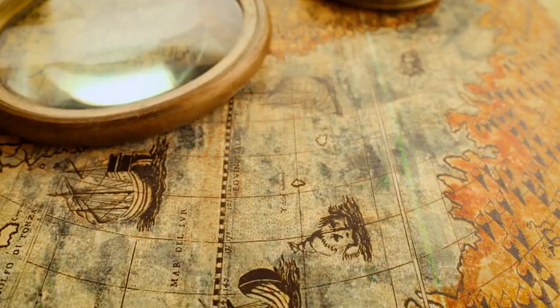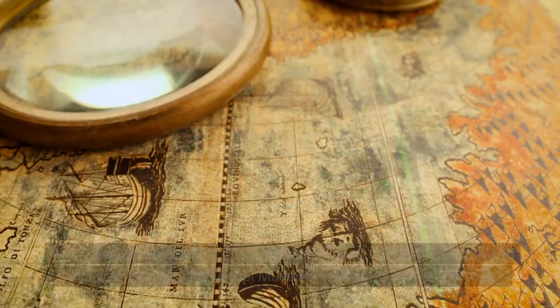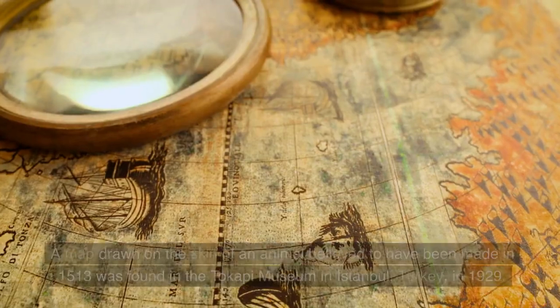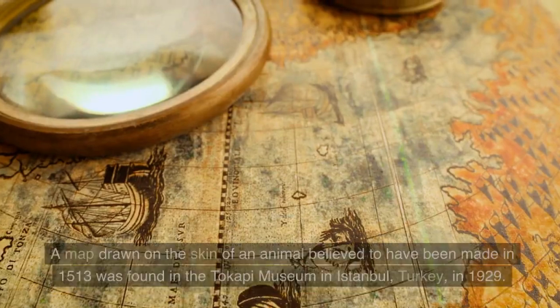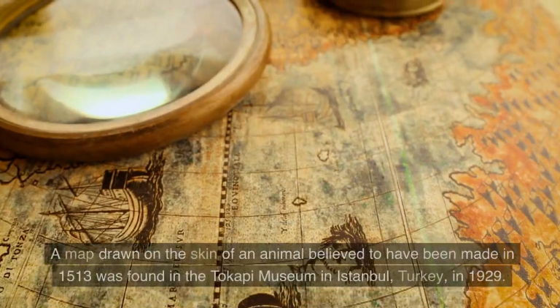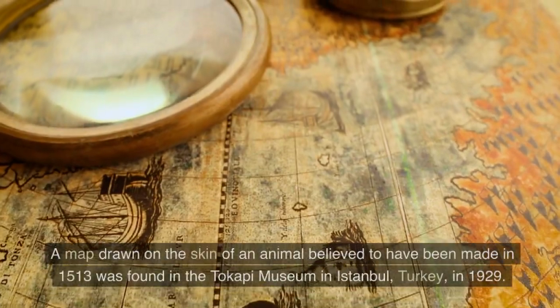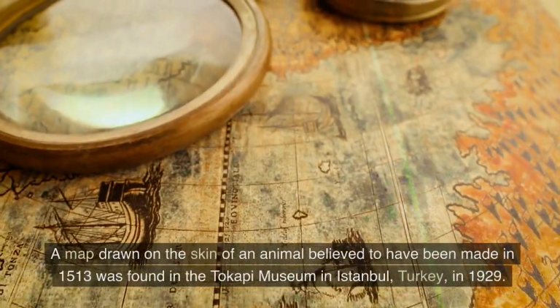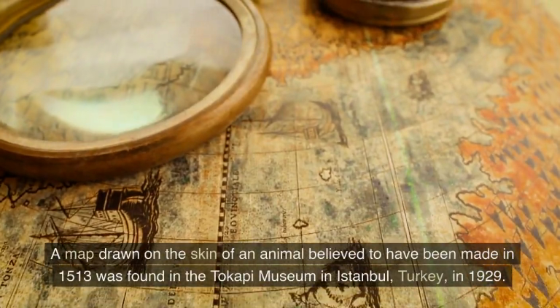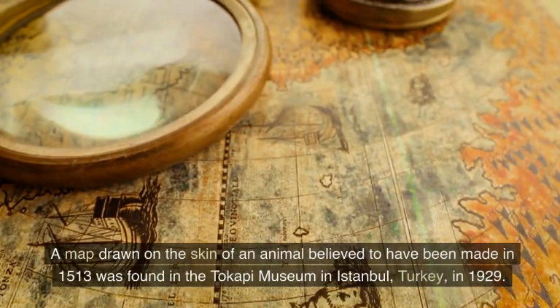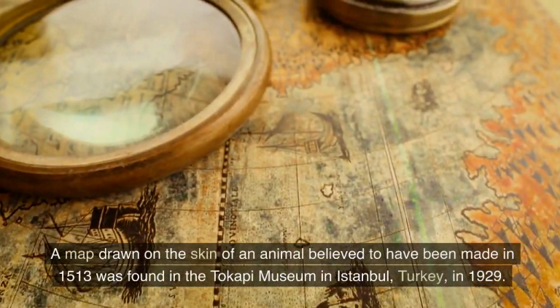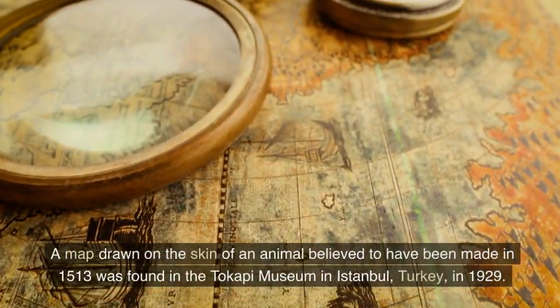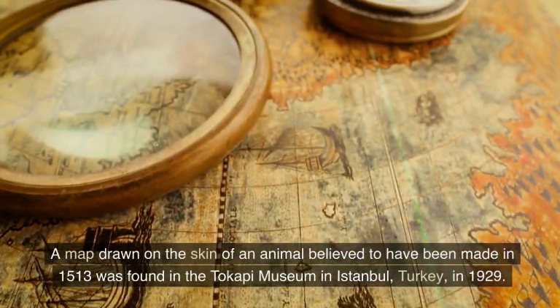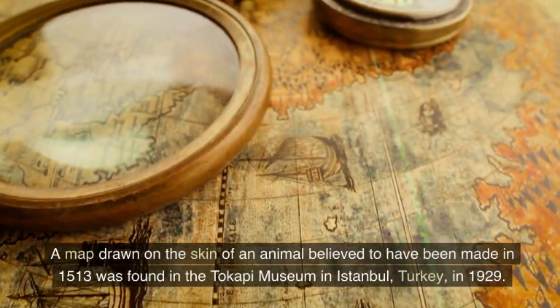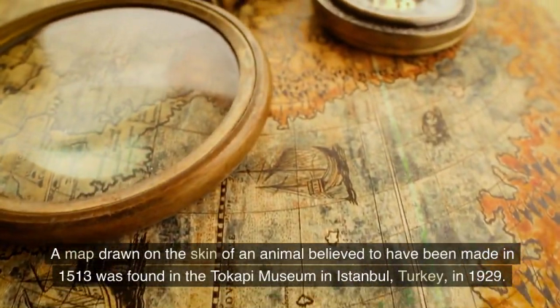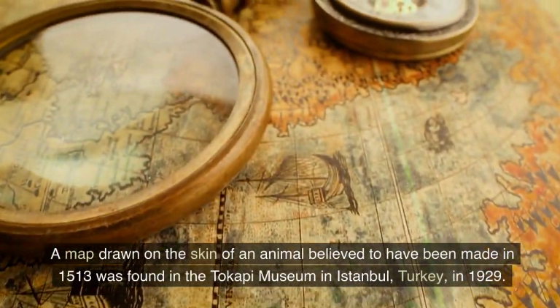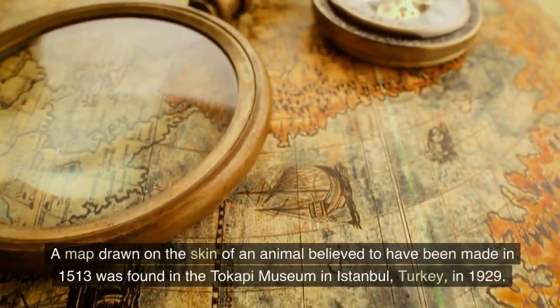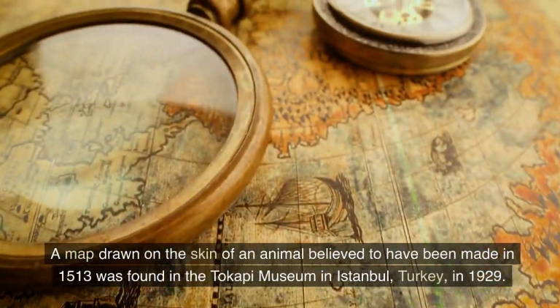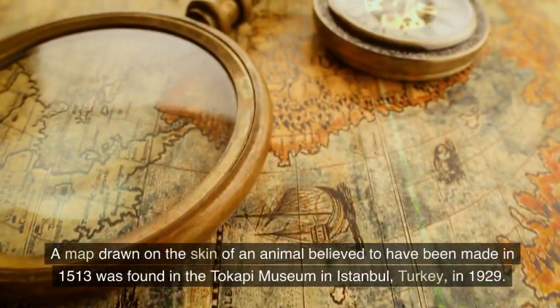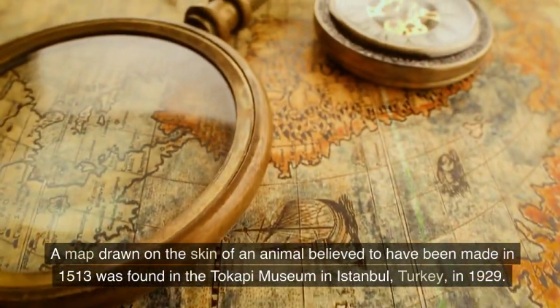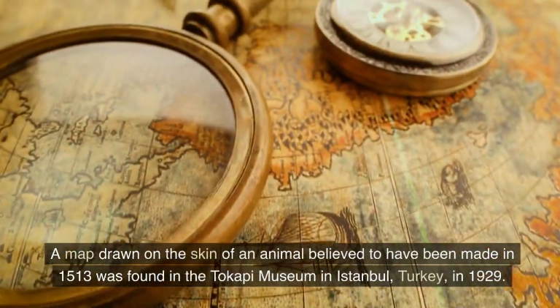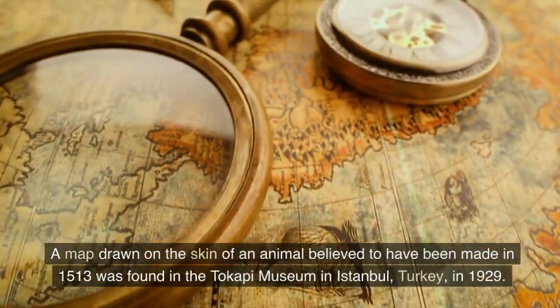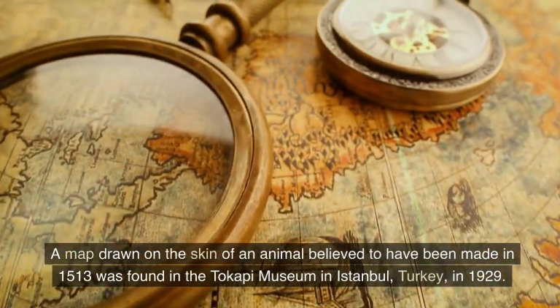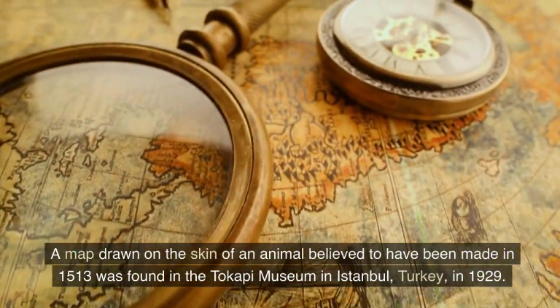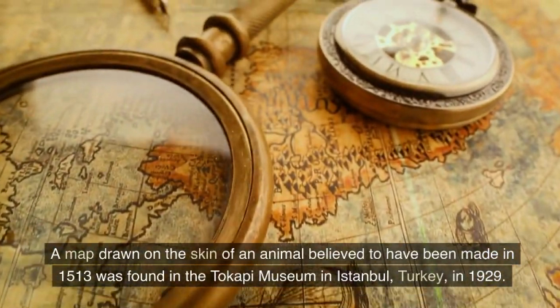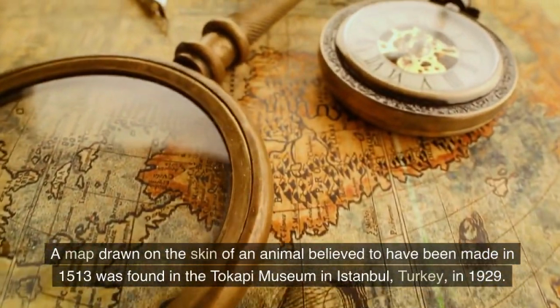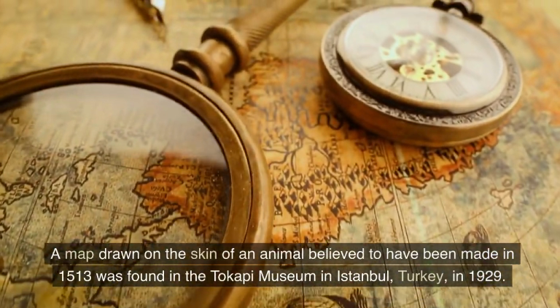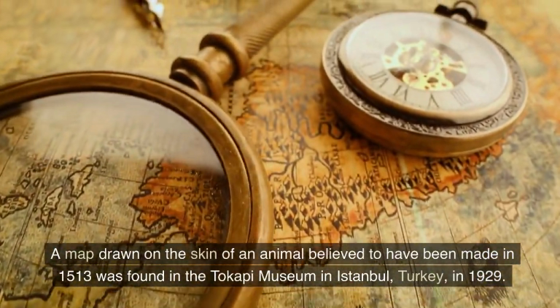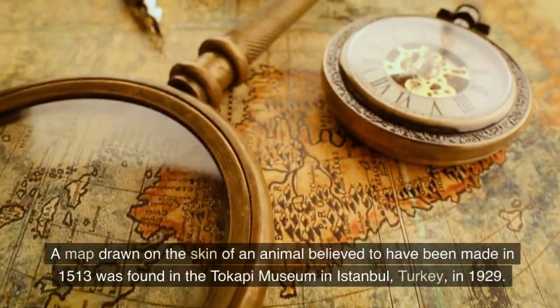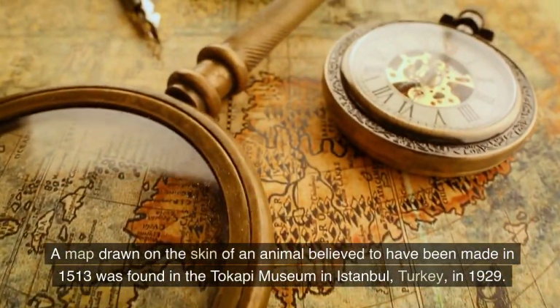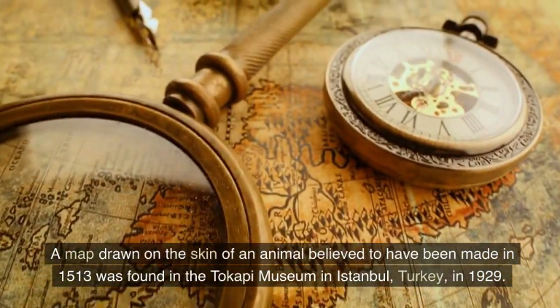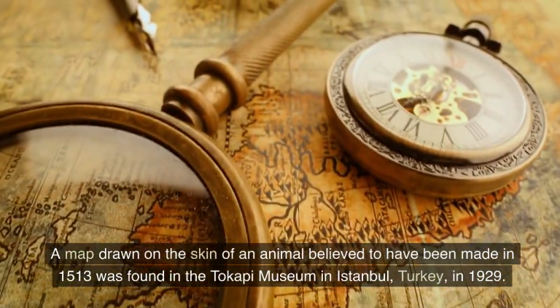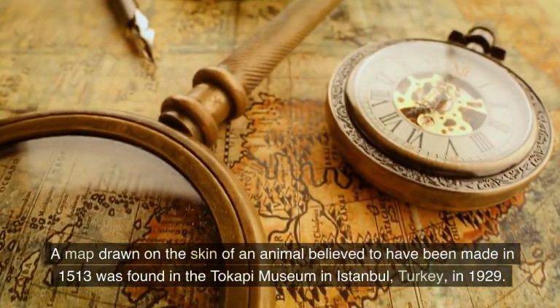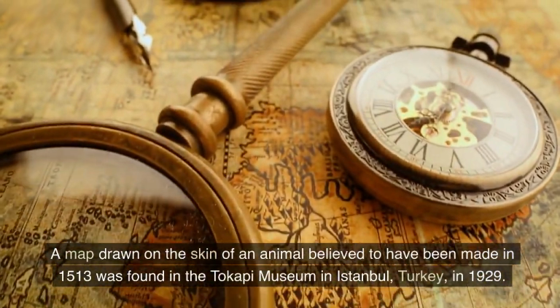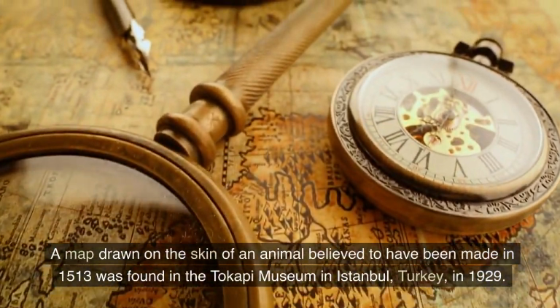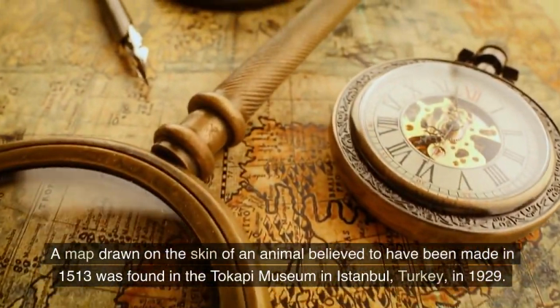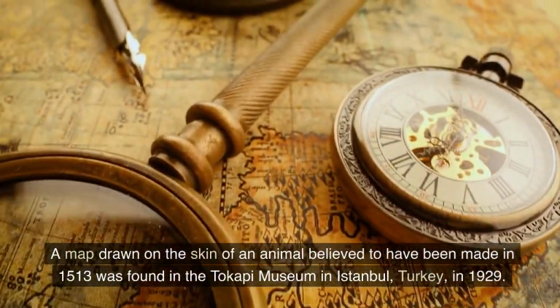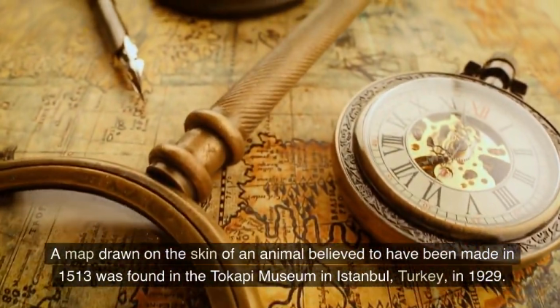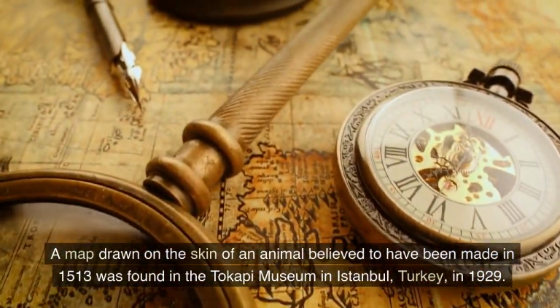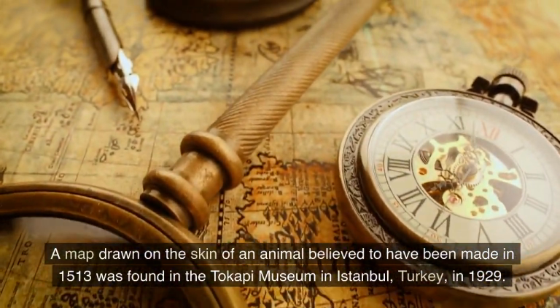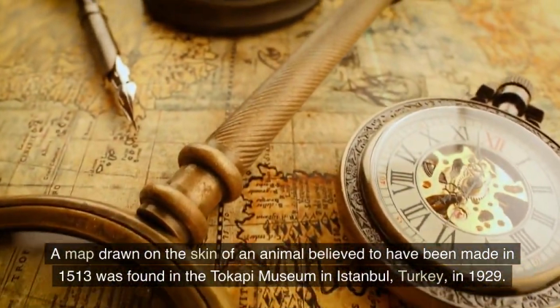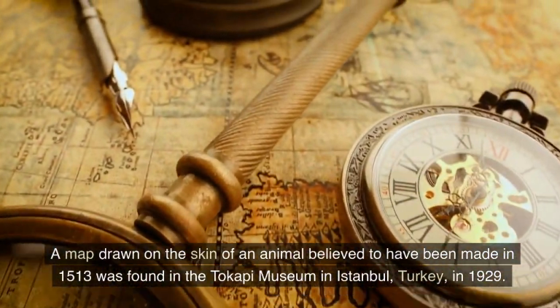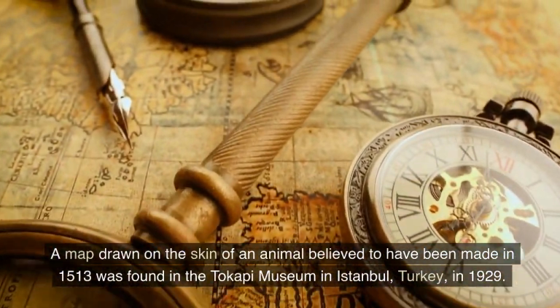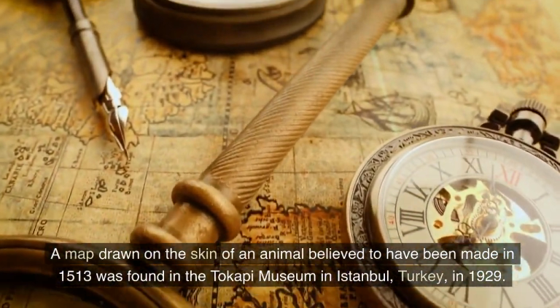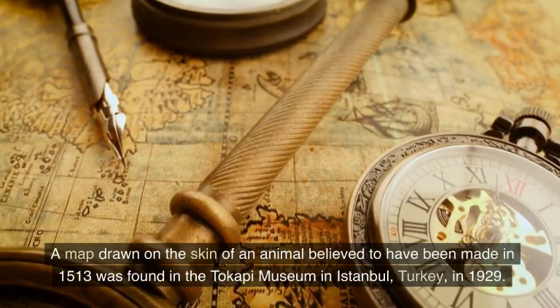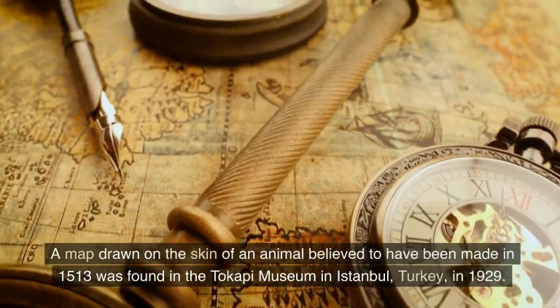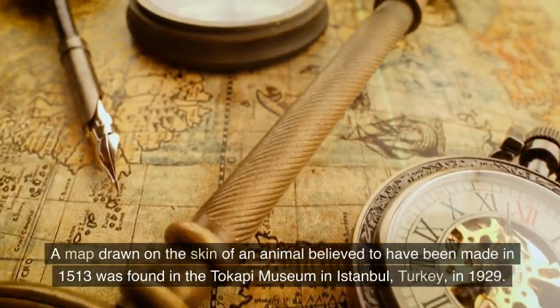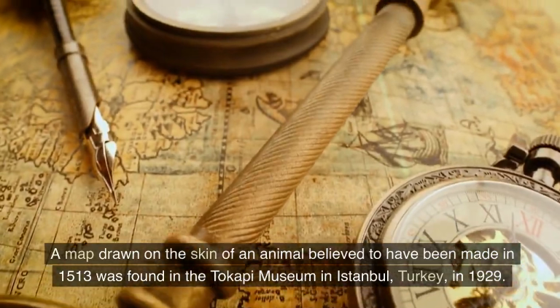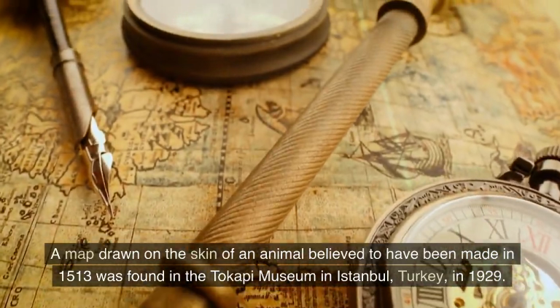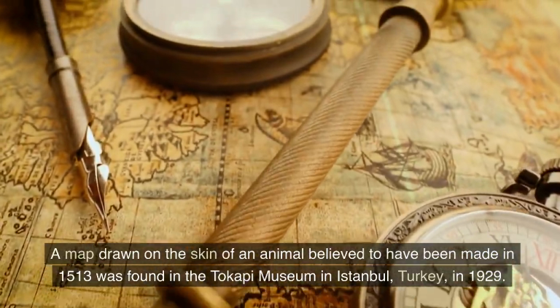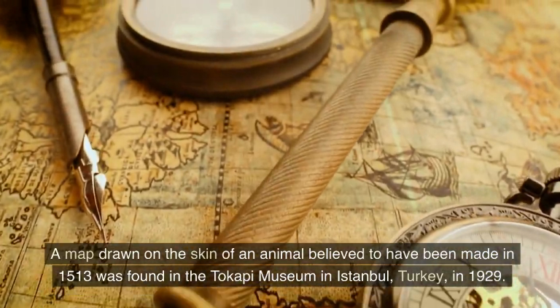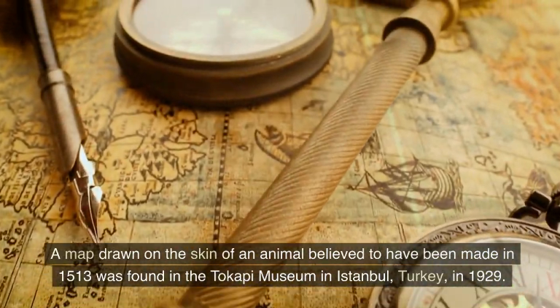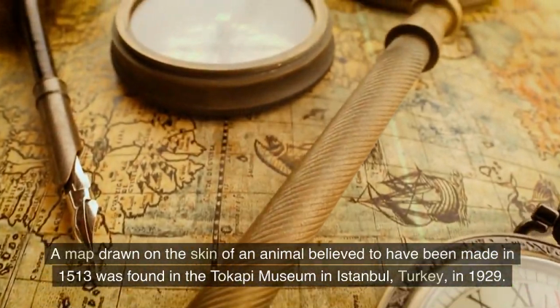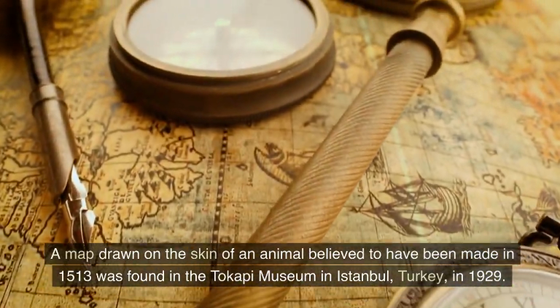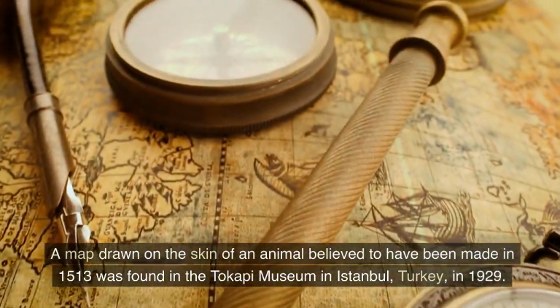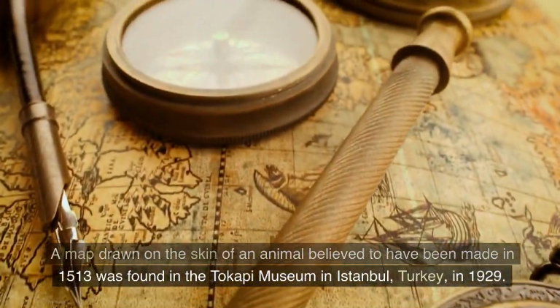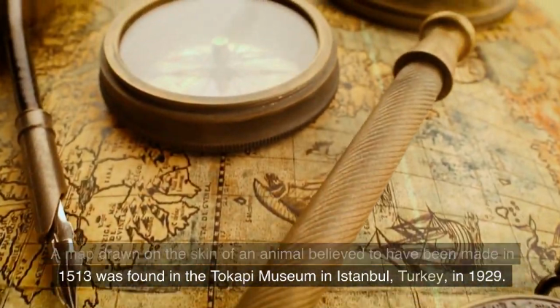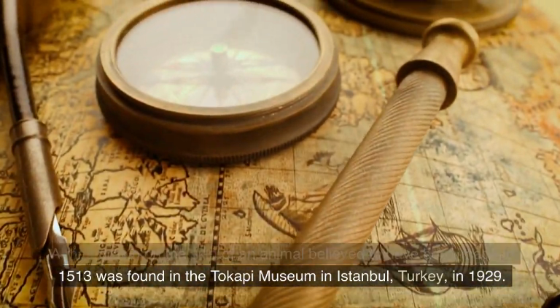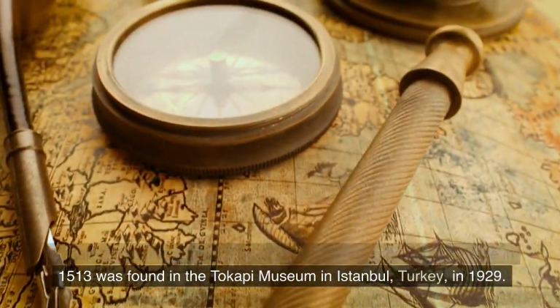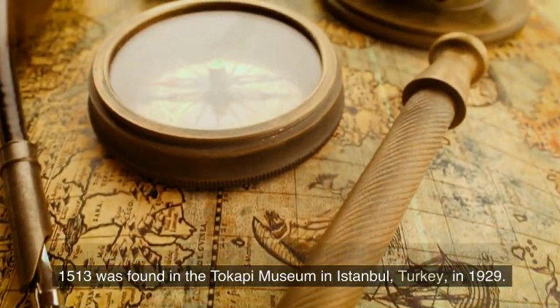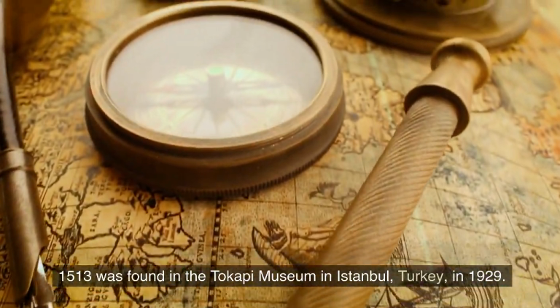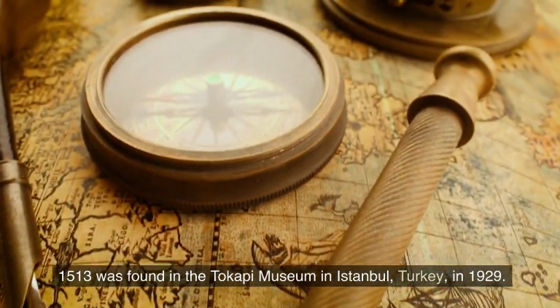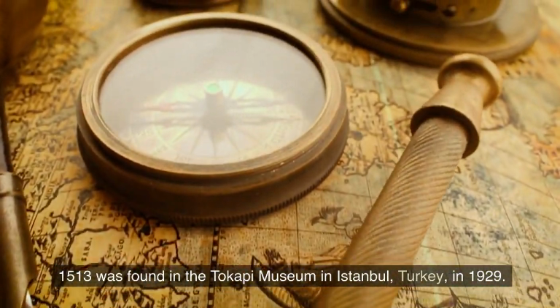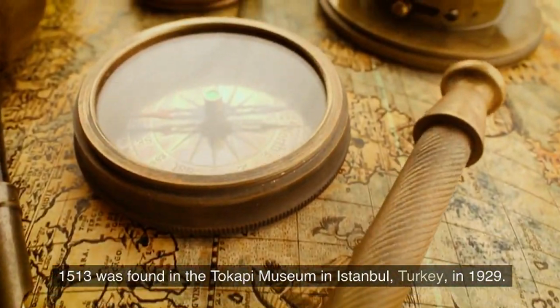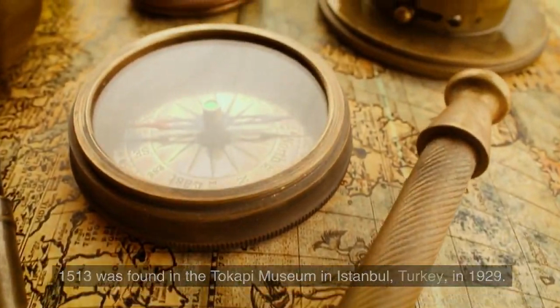A map drawn on the skin of an animal, believed to have been made in 1513, was found in the Topkapi Museum in Istanbul, Turkey, in 1929.